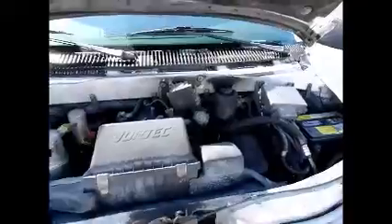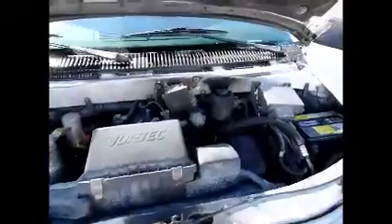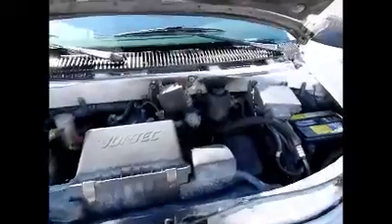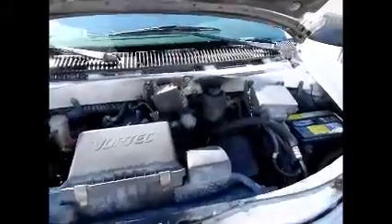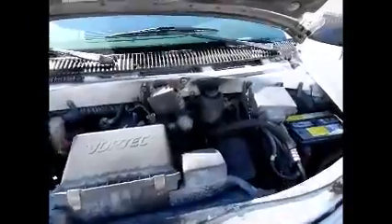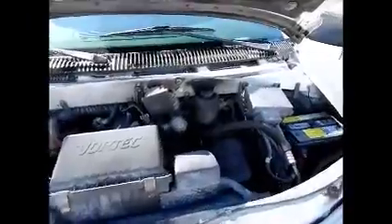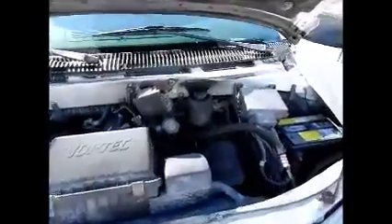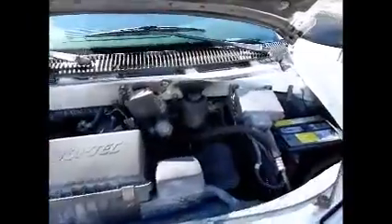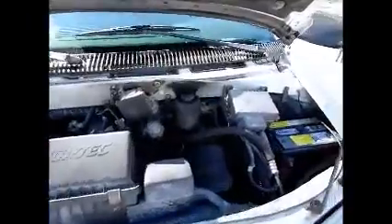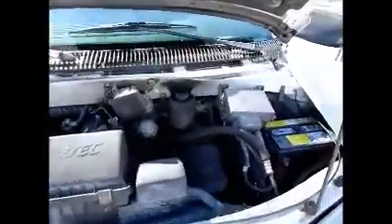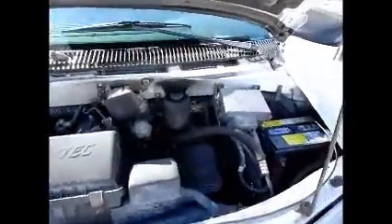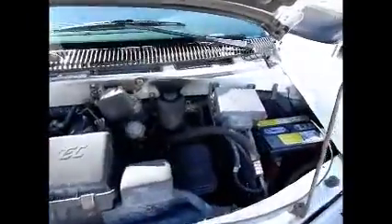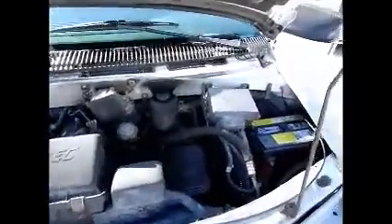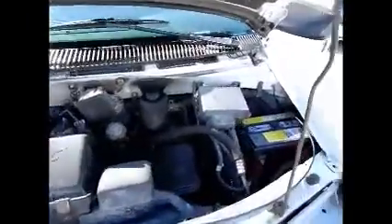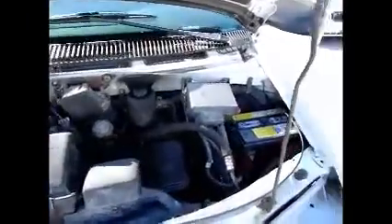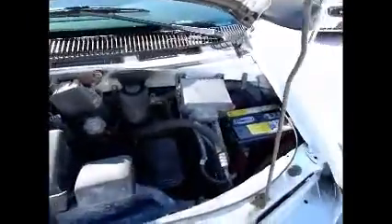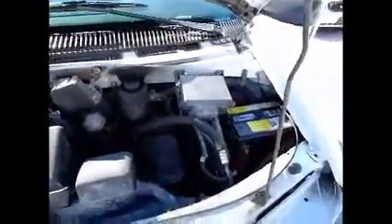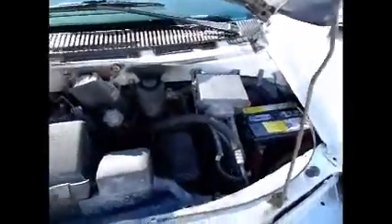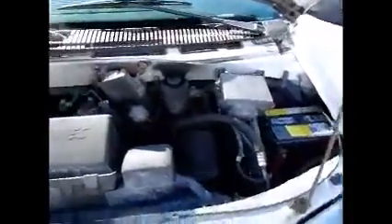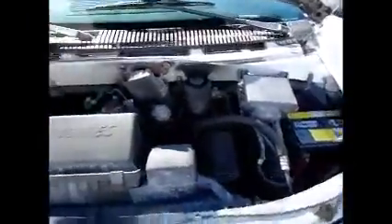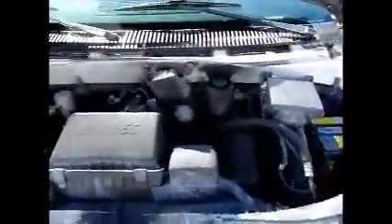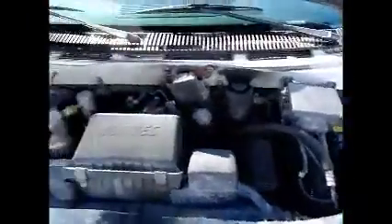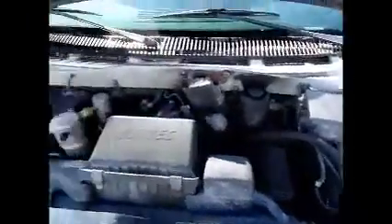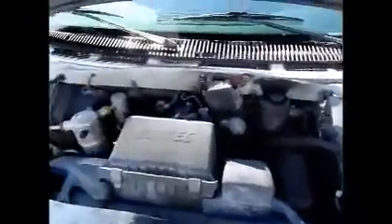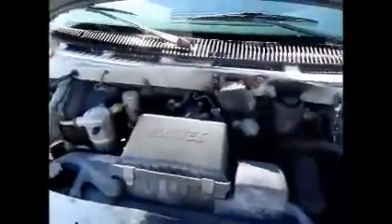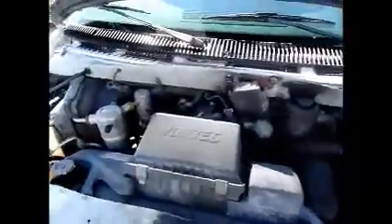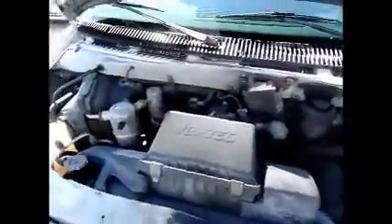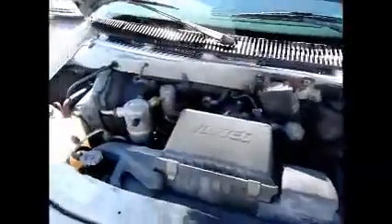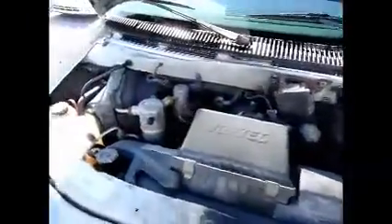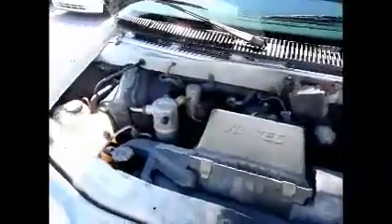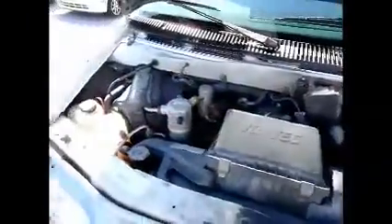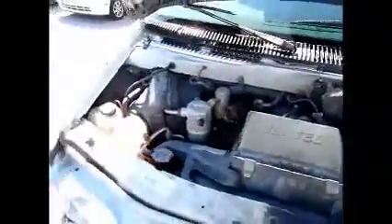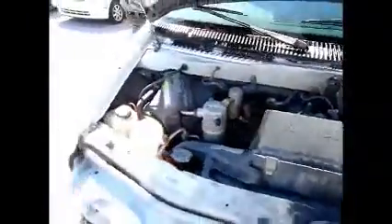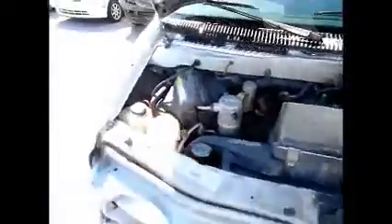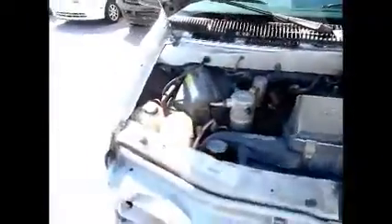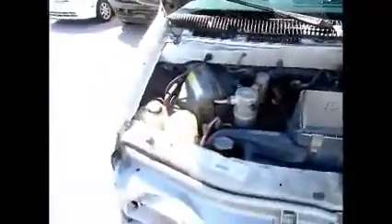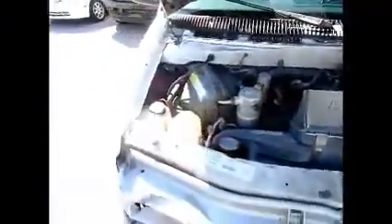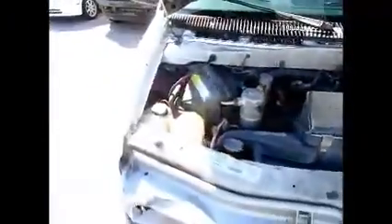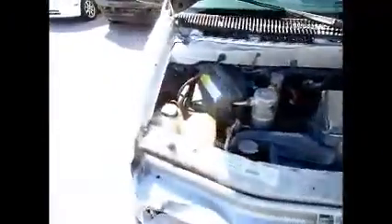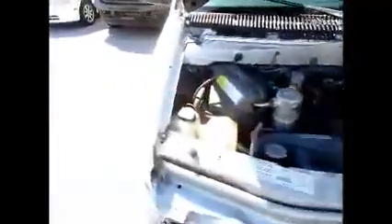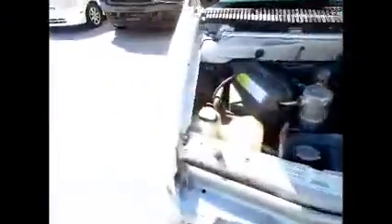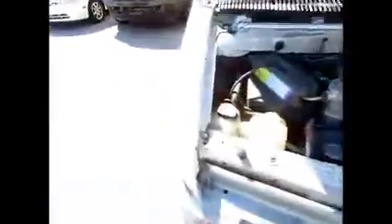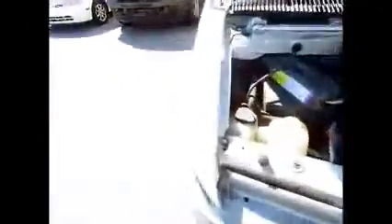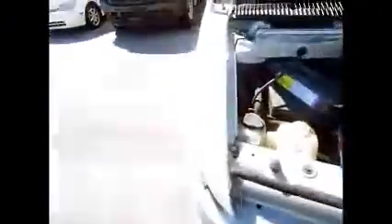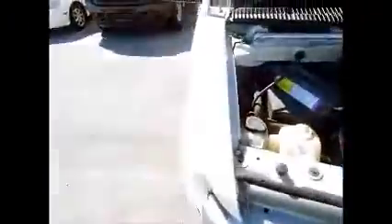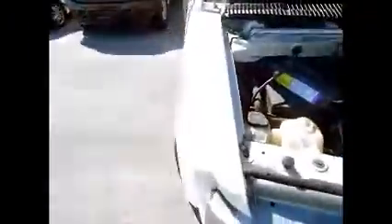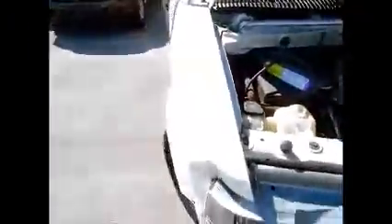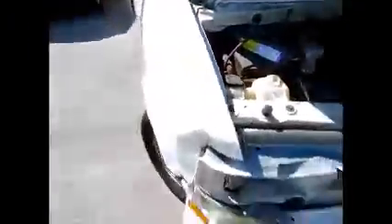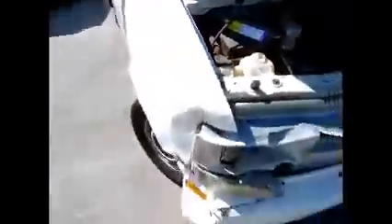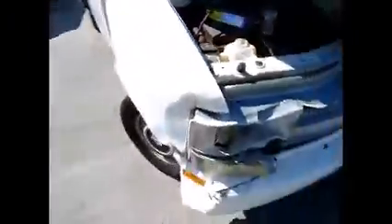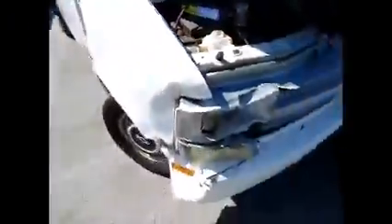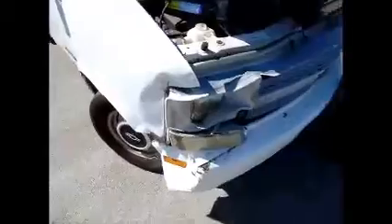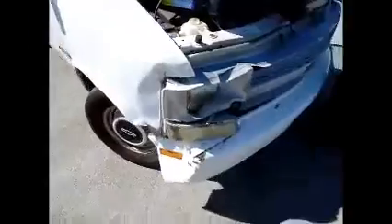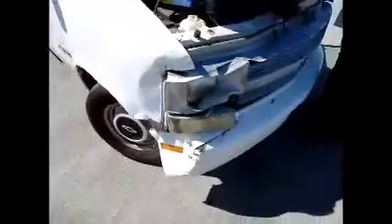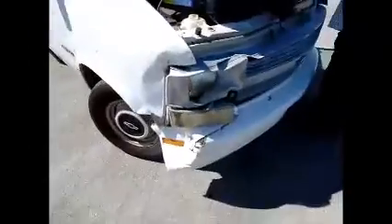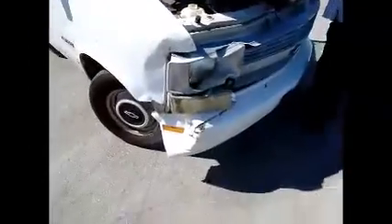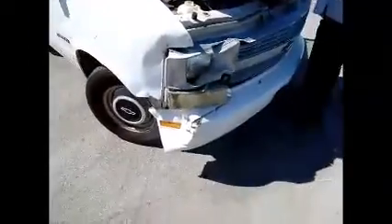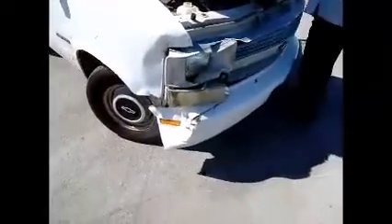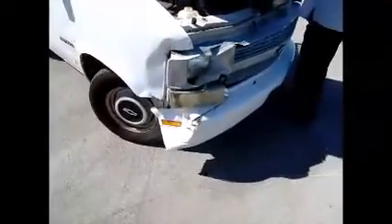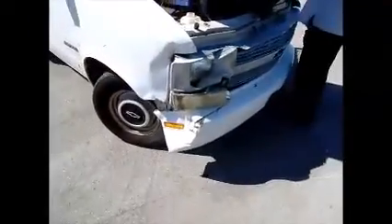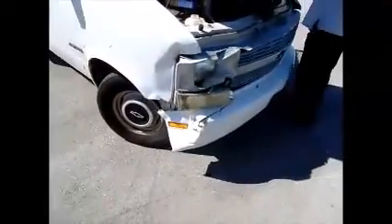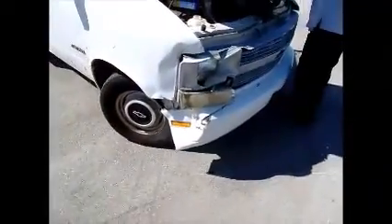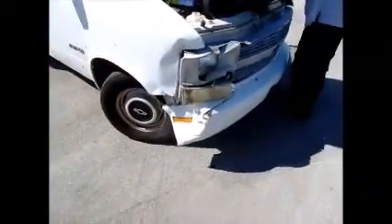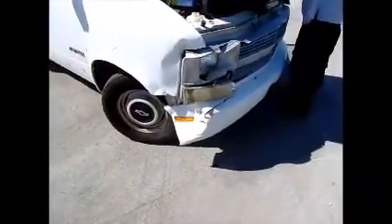This is a Chevy Astro van. There's some collision damage up here in the front.